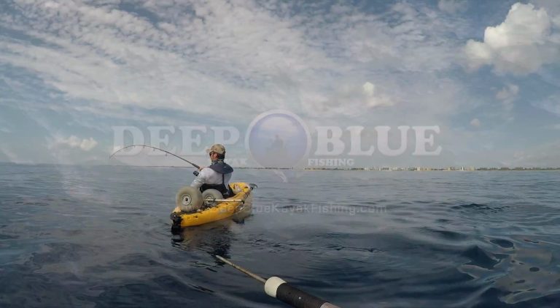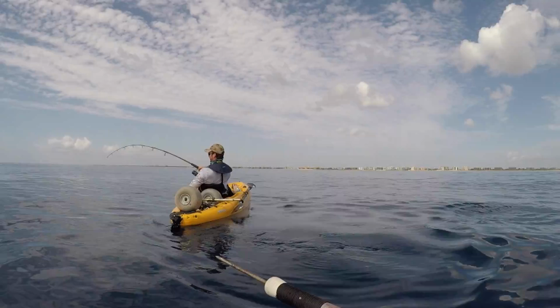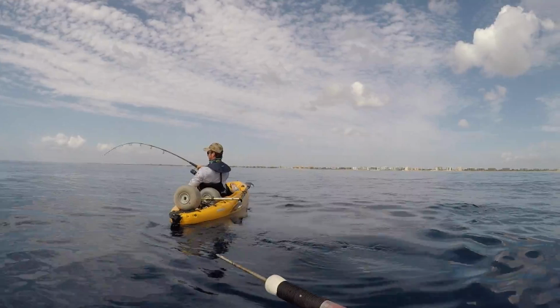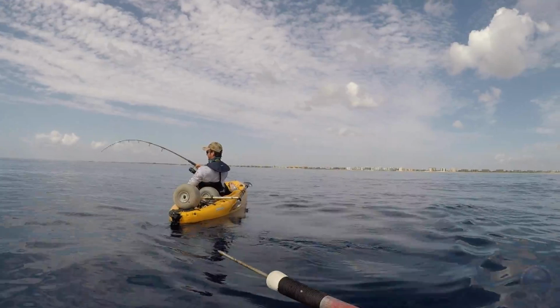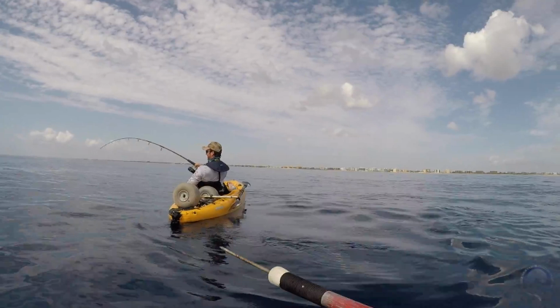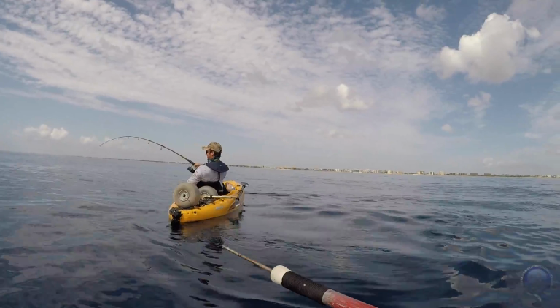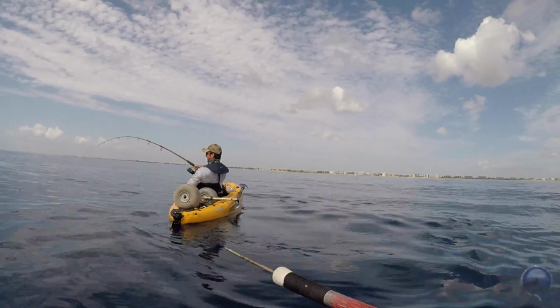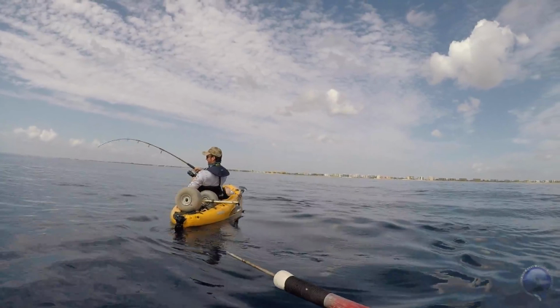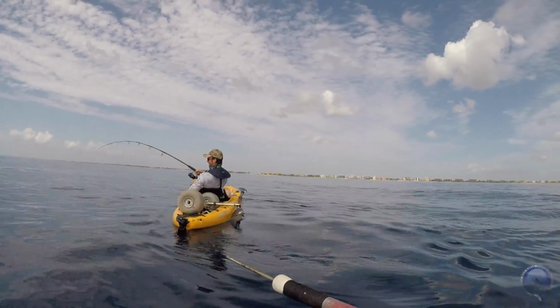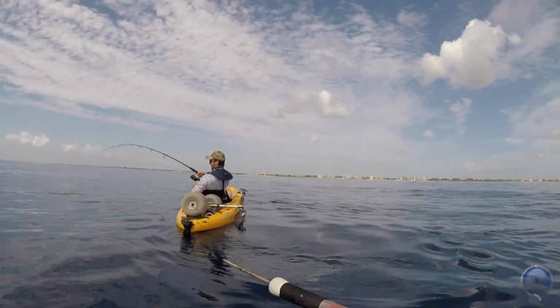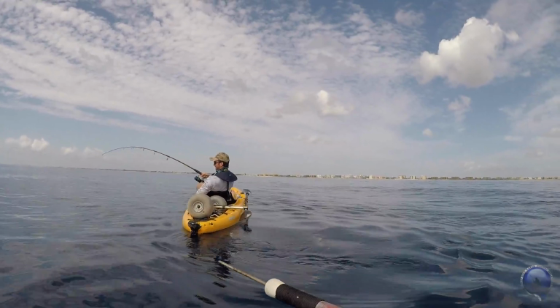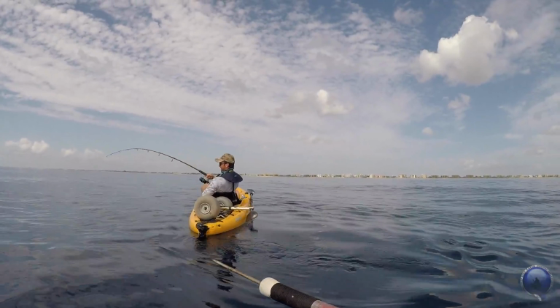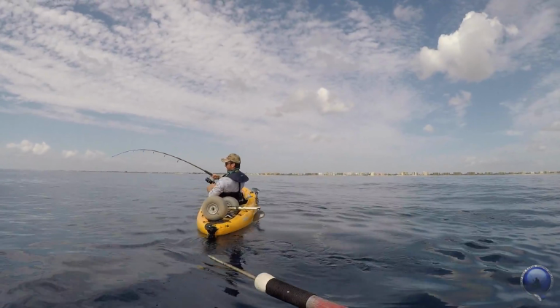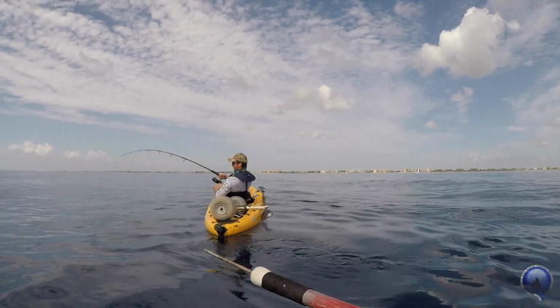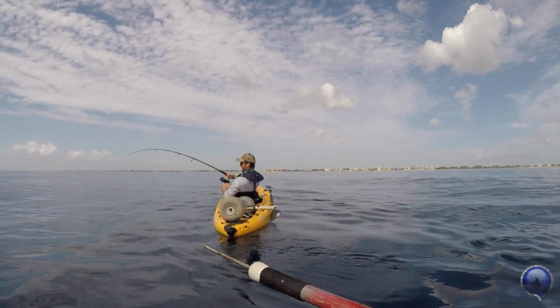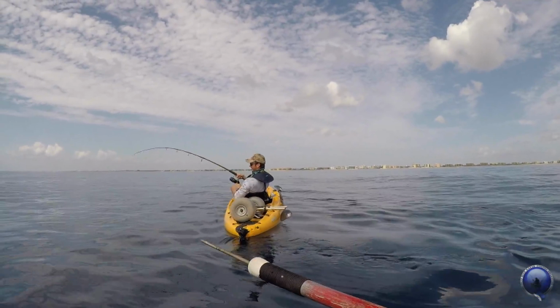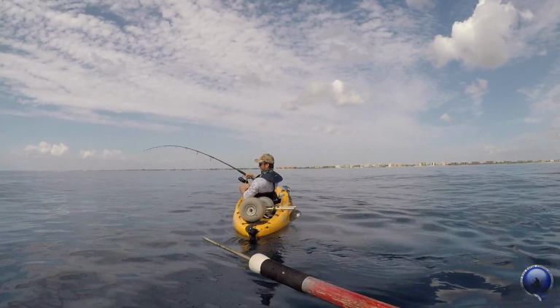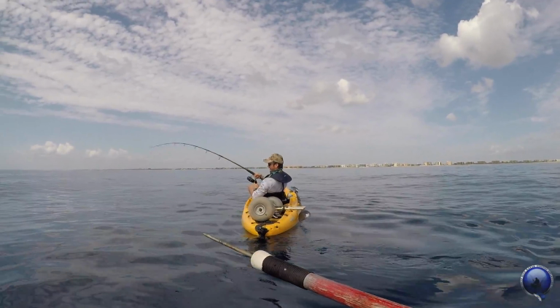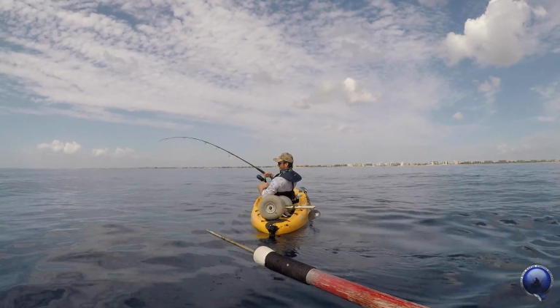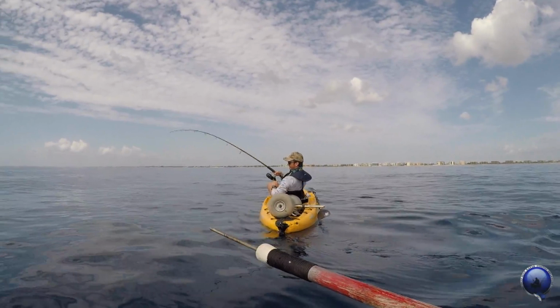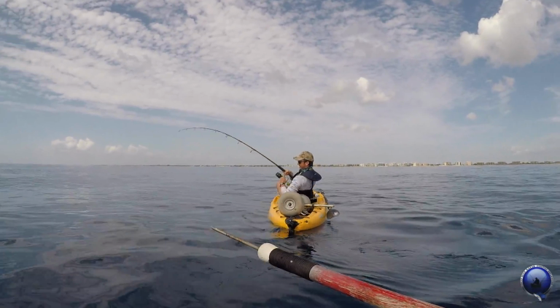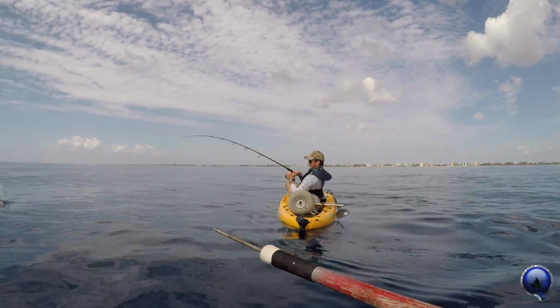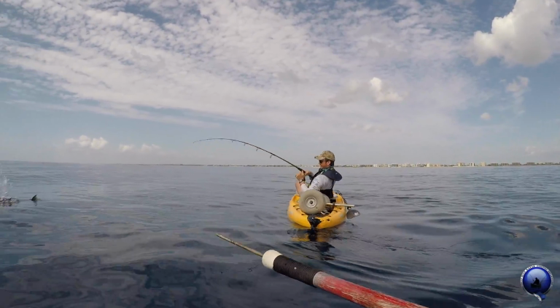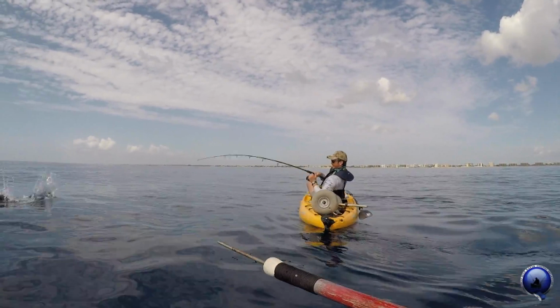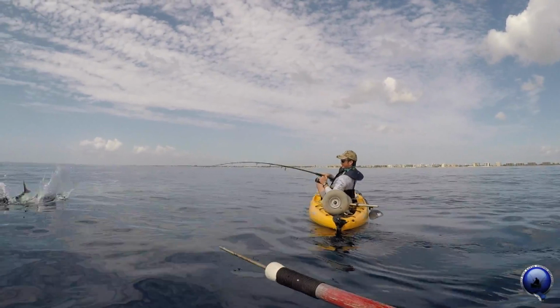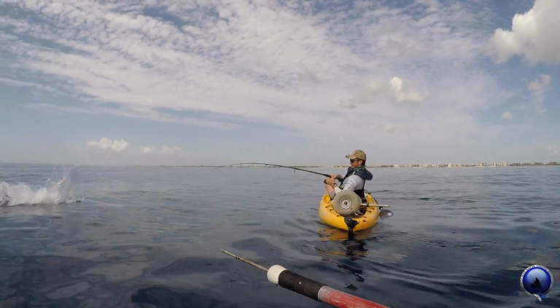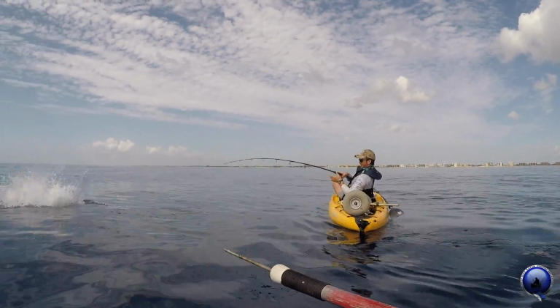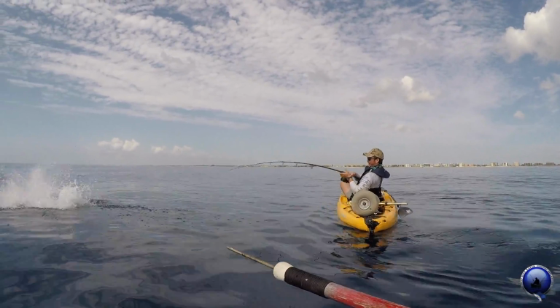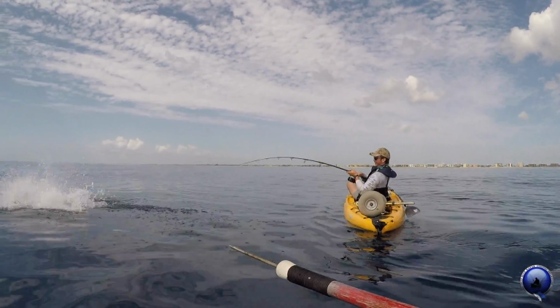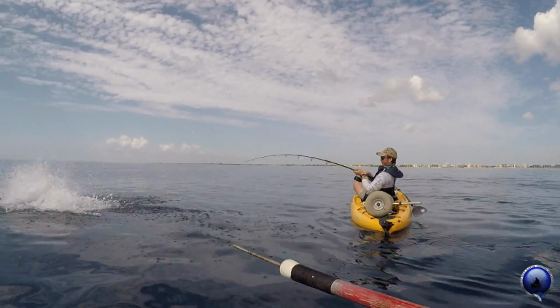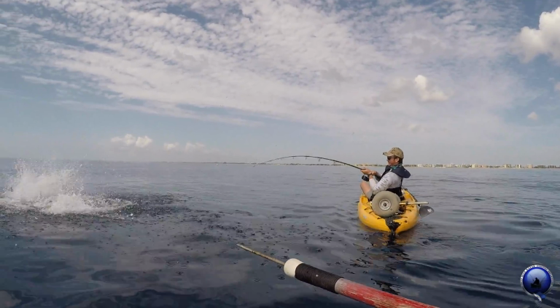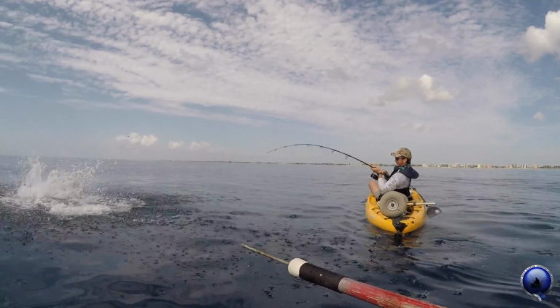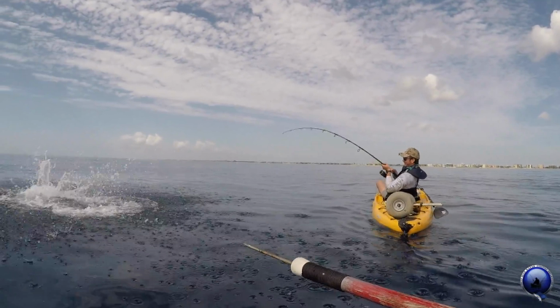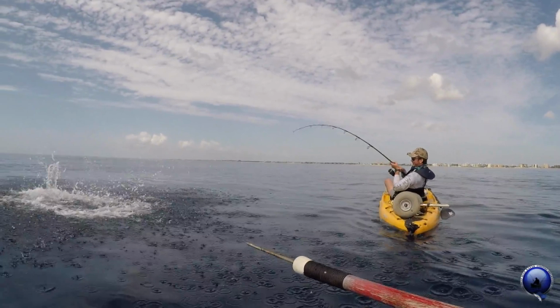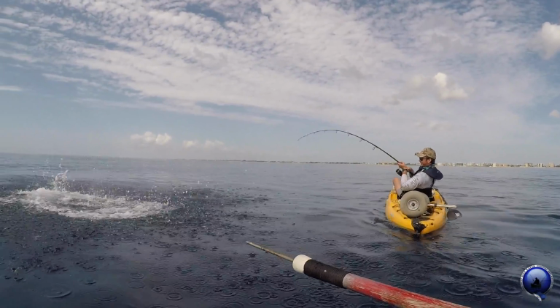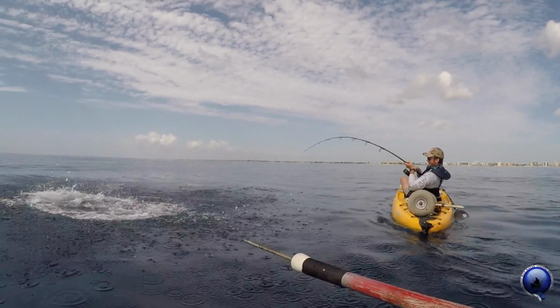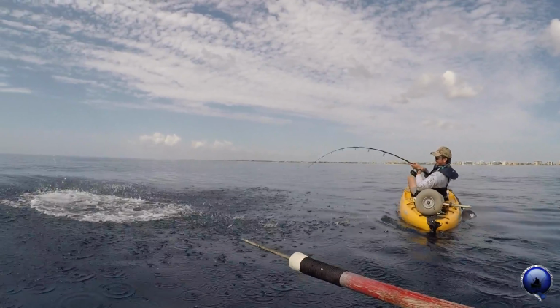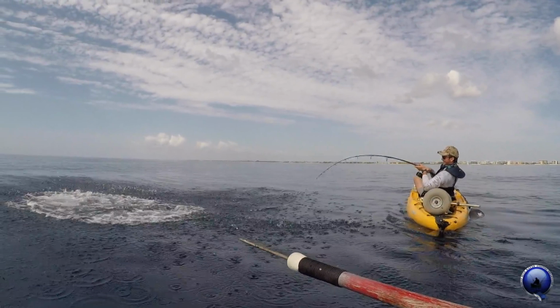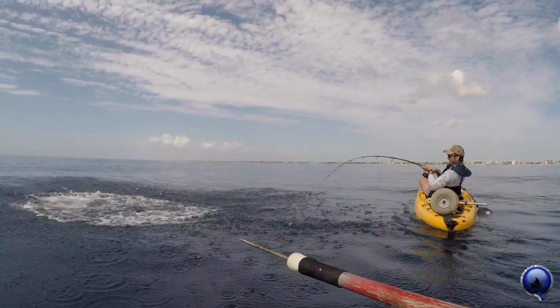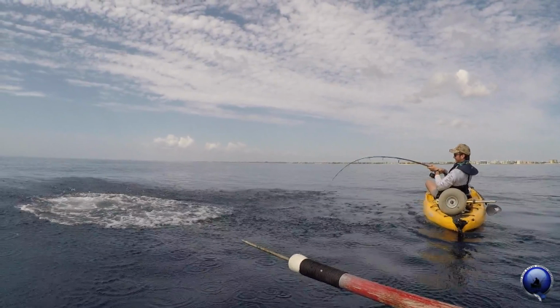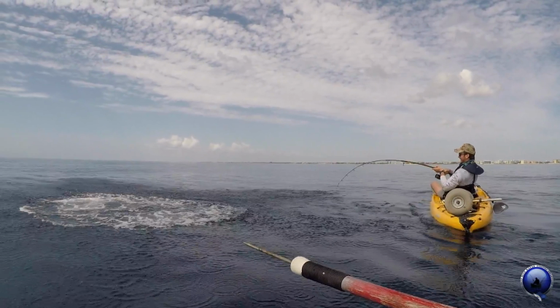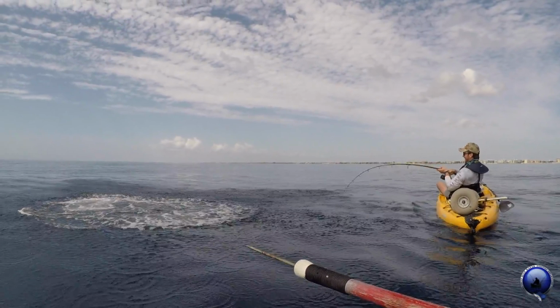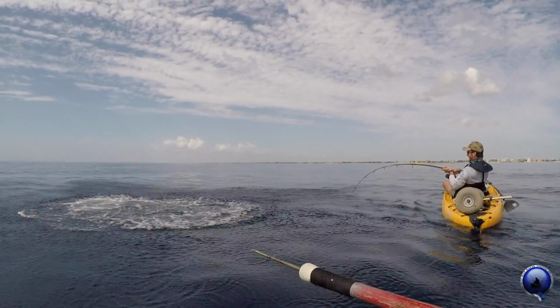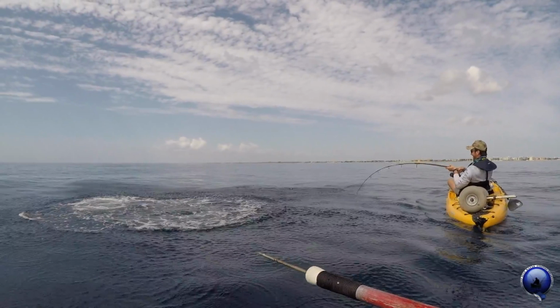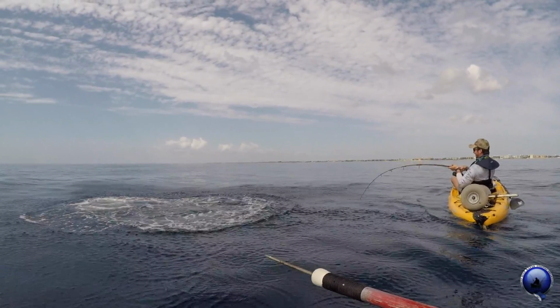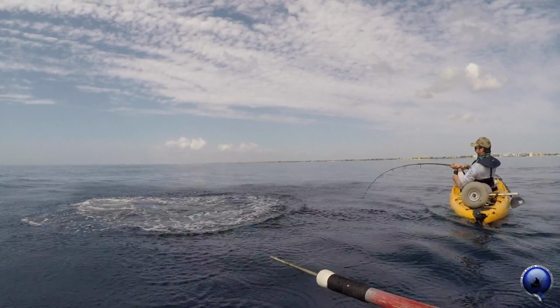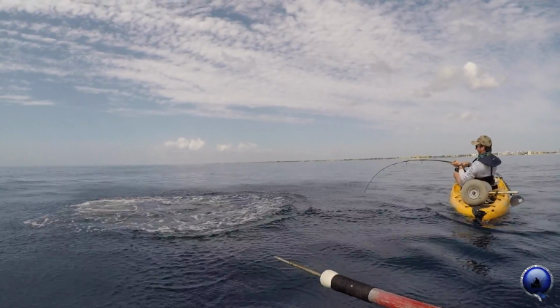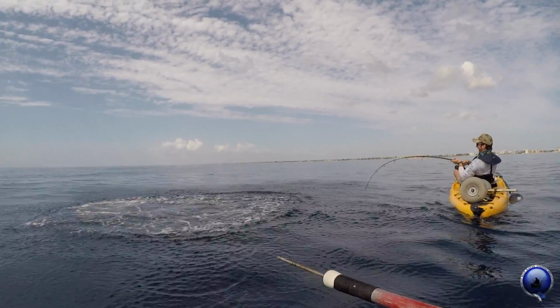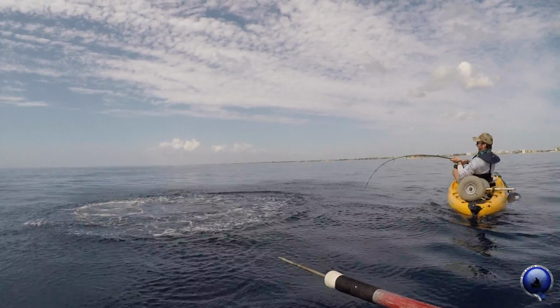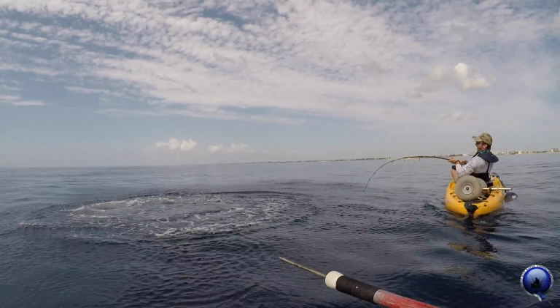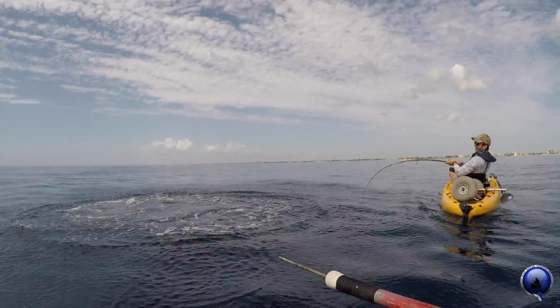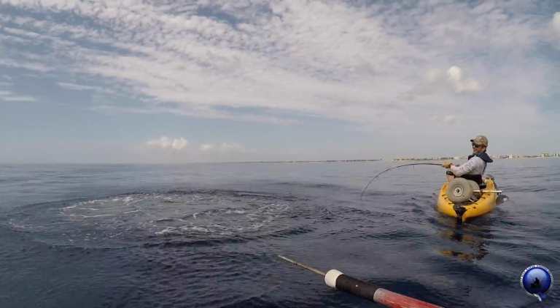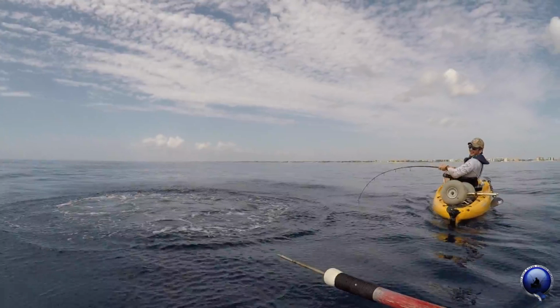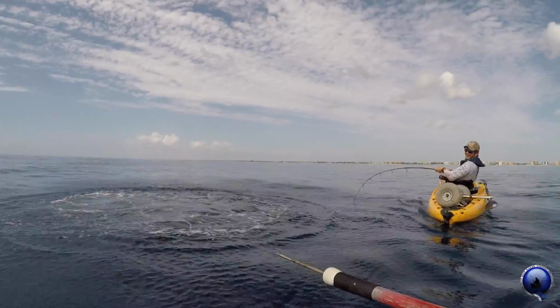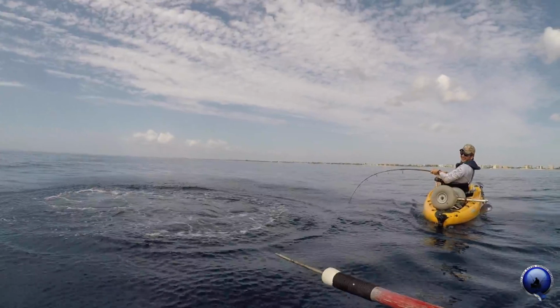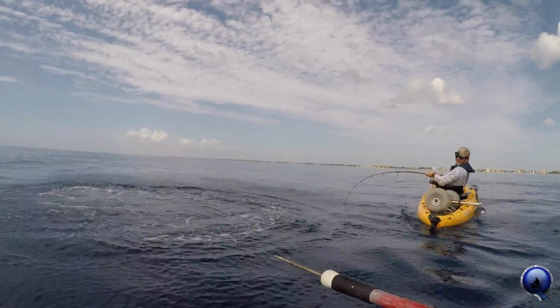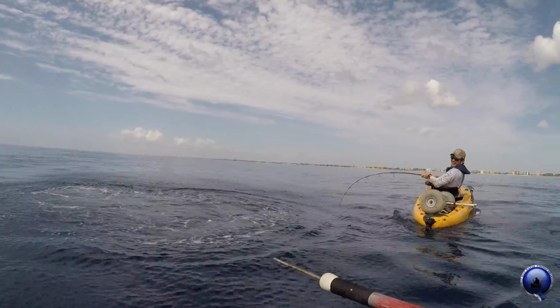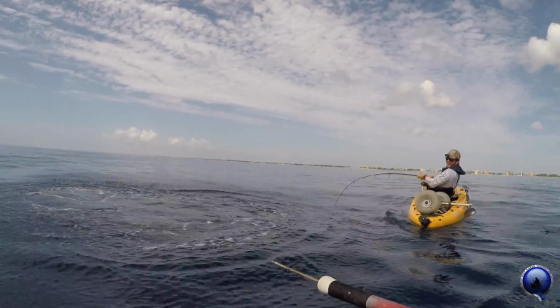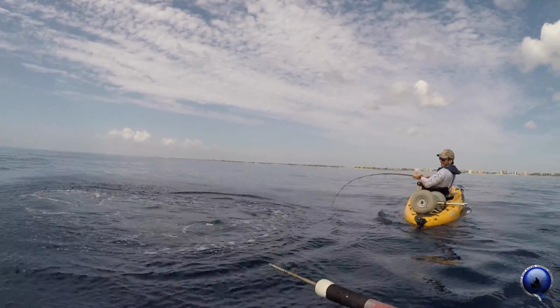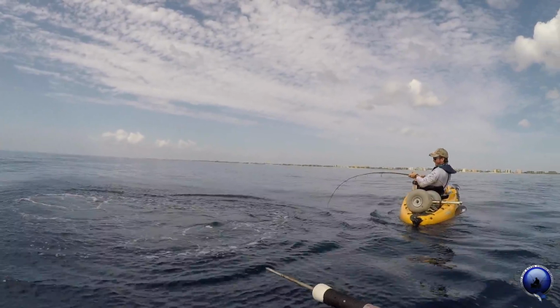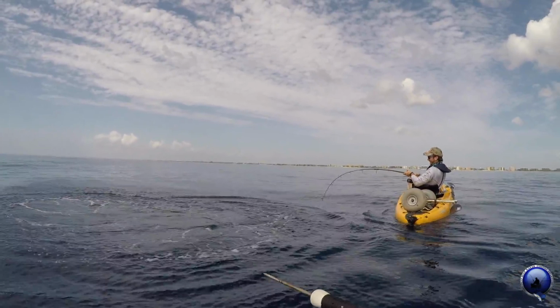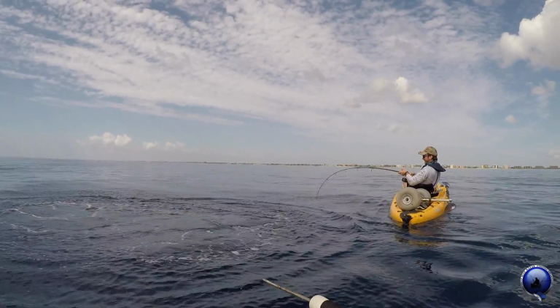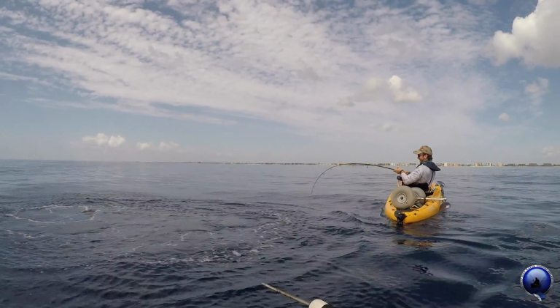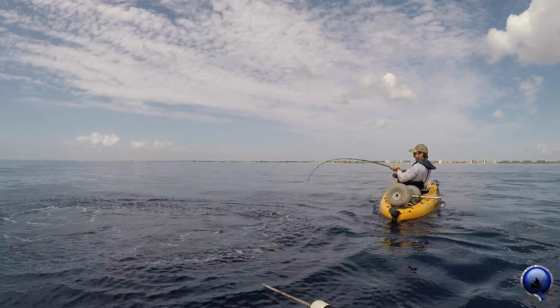All right, coming up here close, let's see what we got here. I think there's a tuna there — yeah, there's a nice tuna.